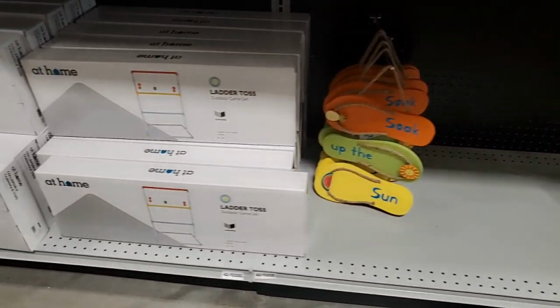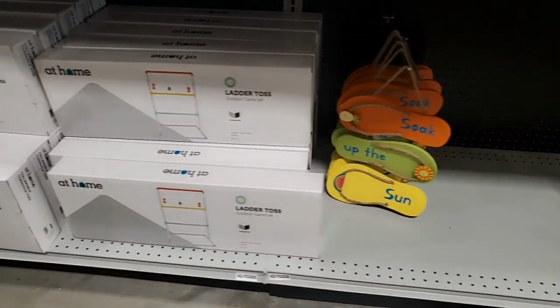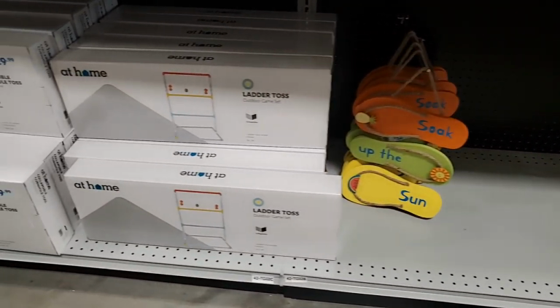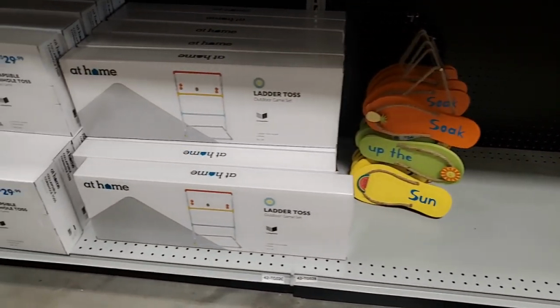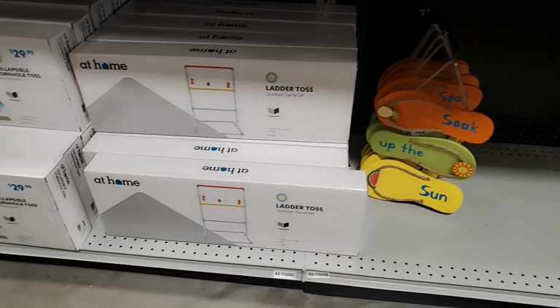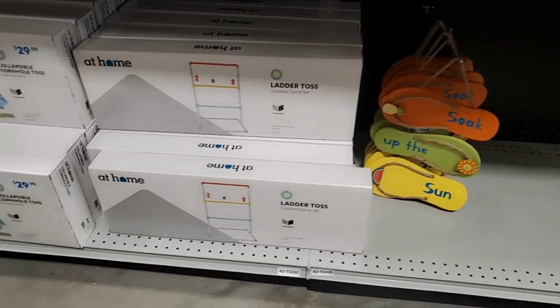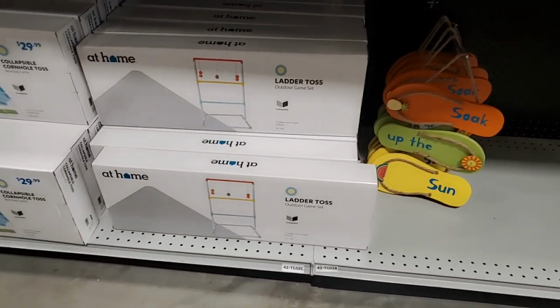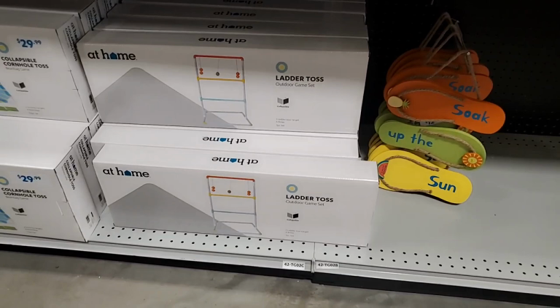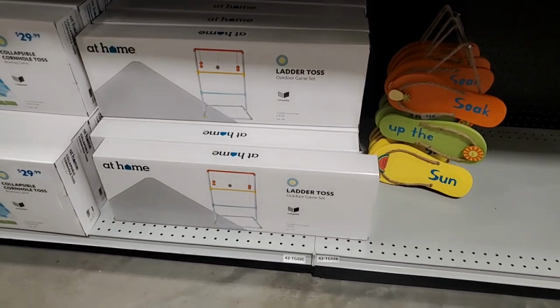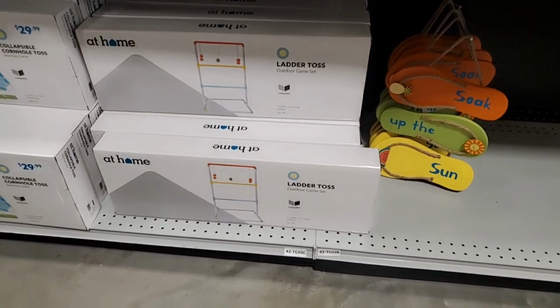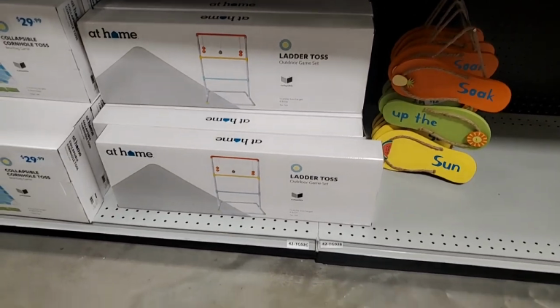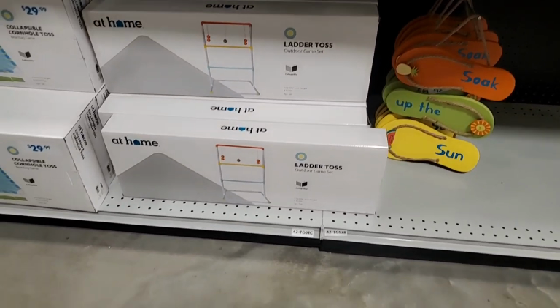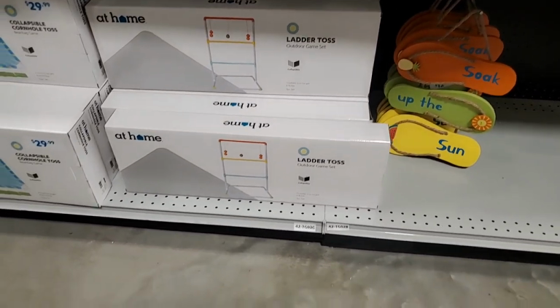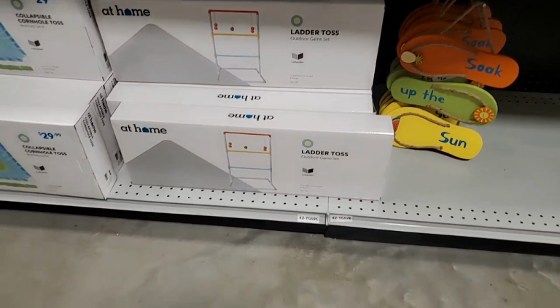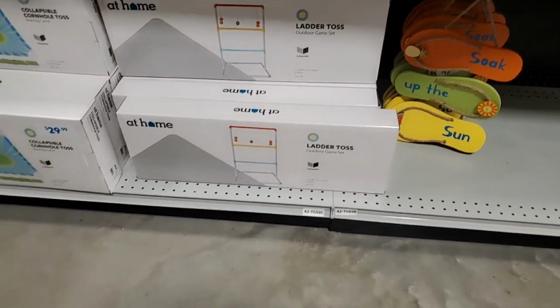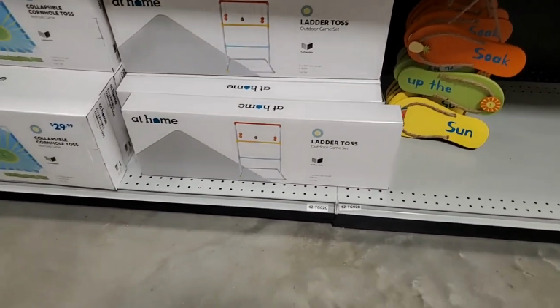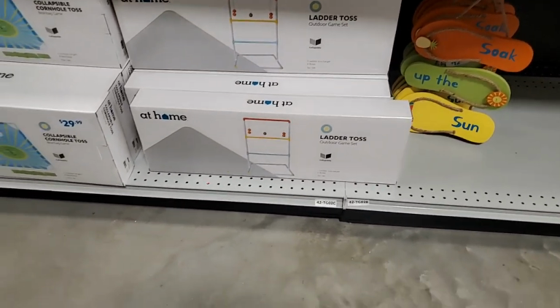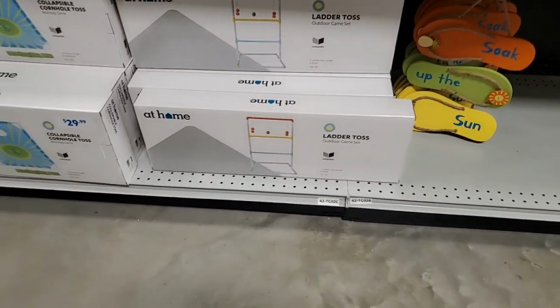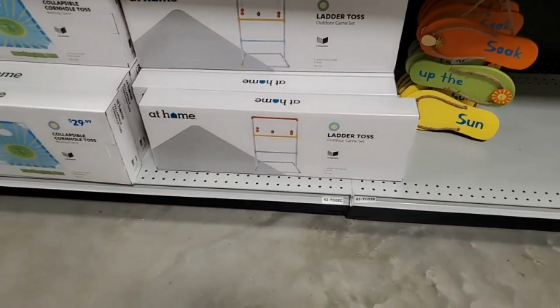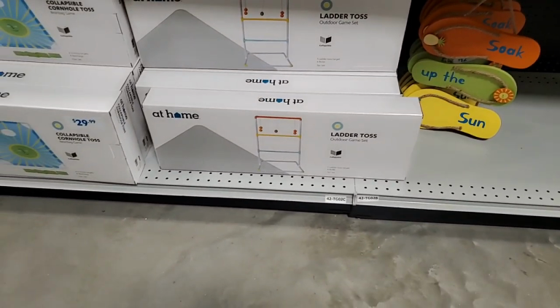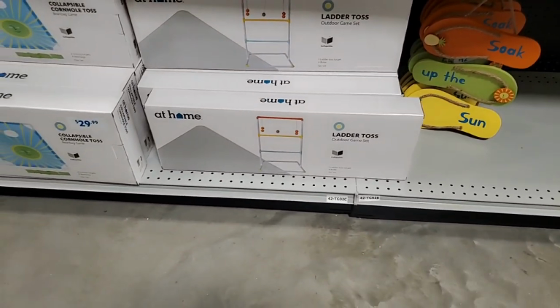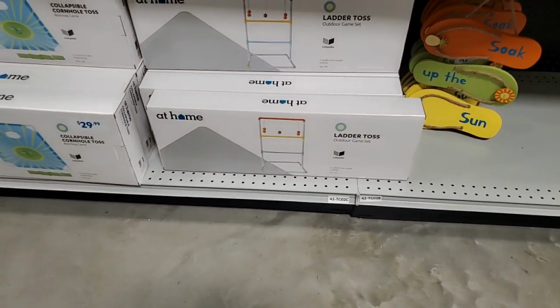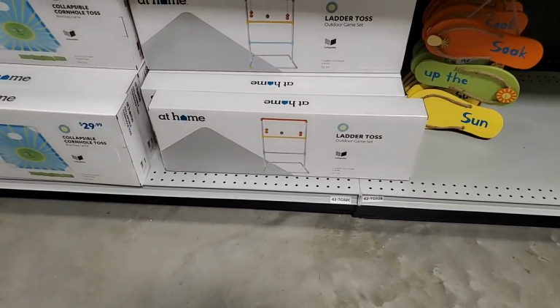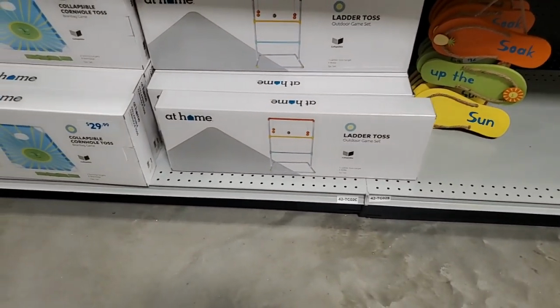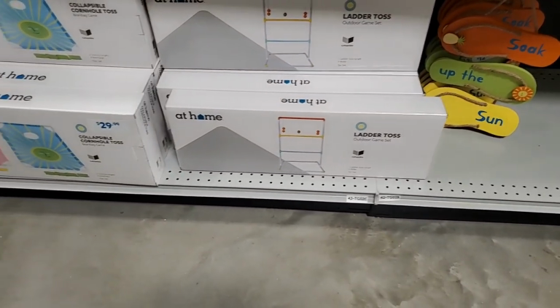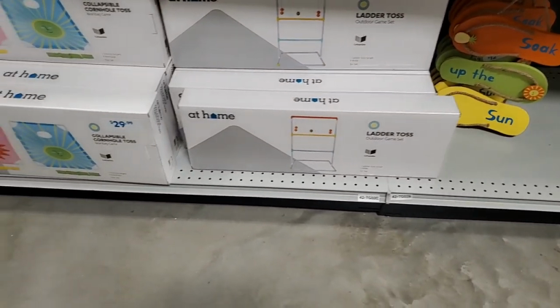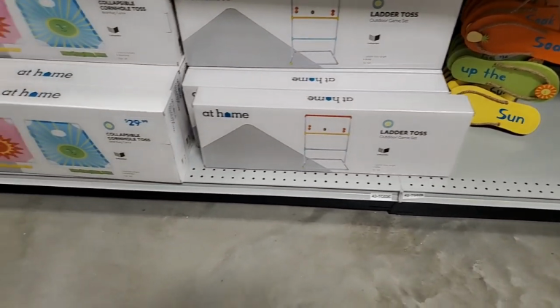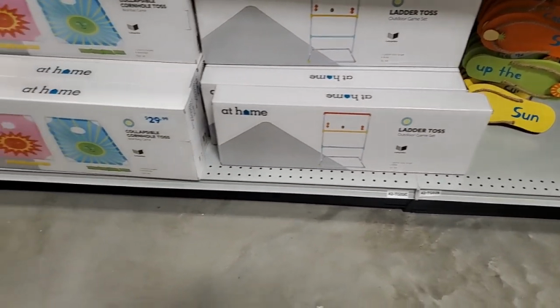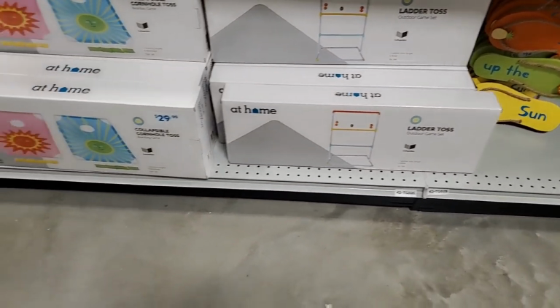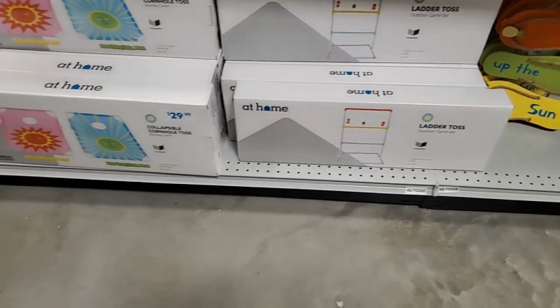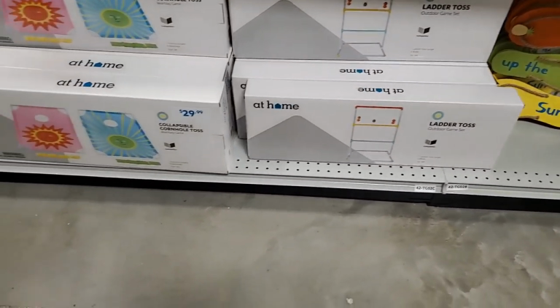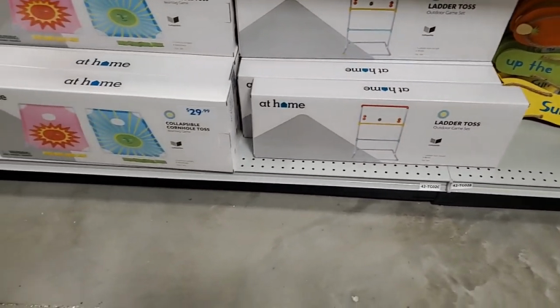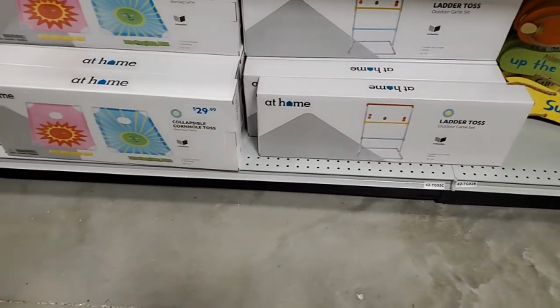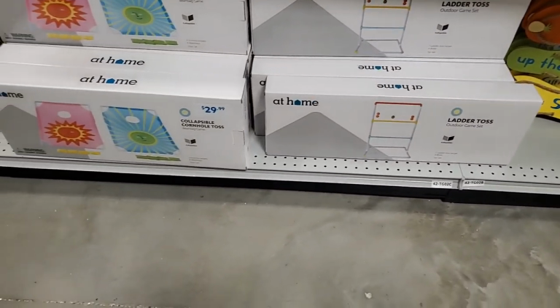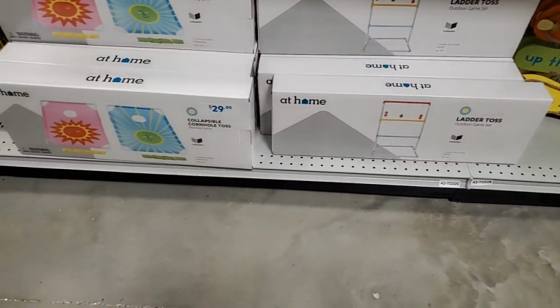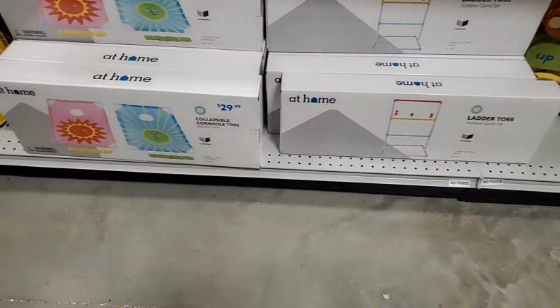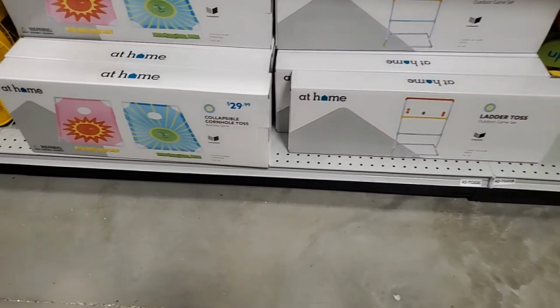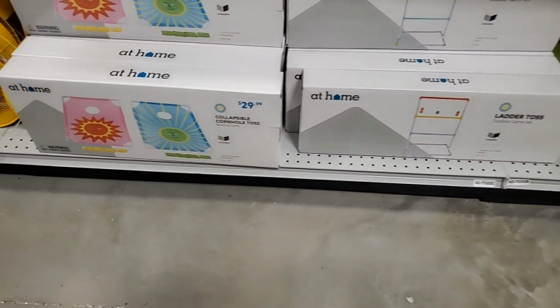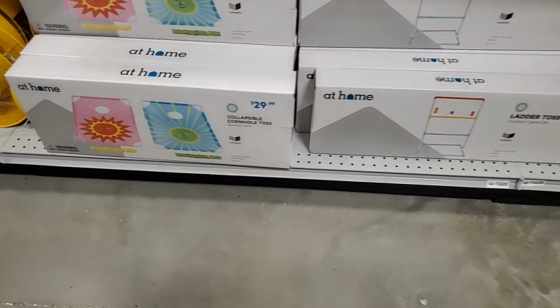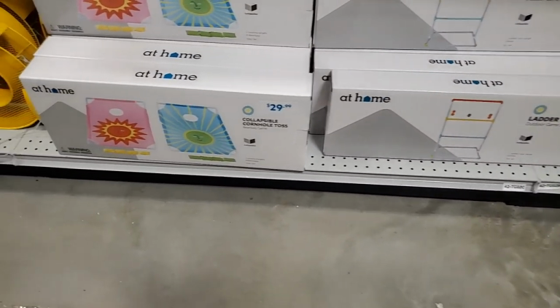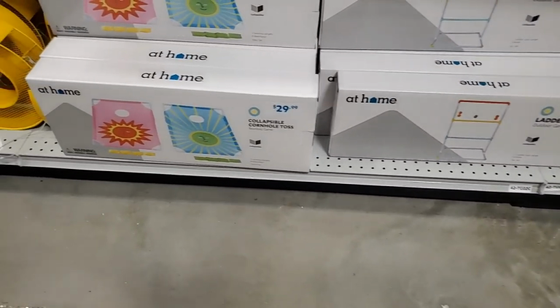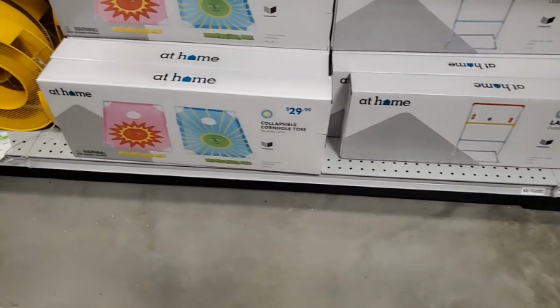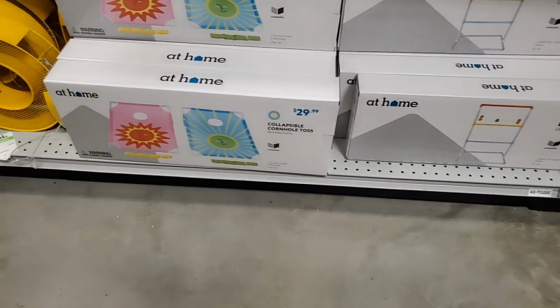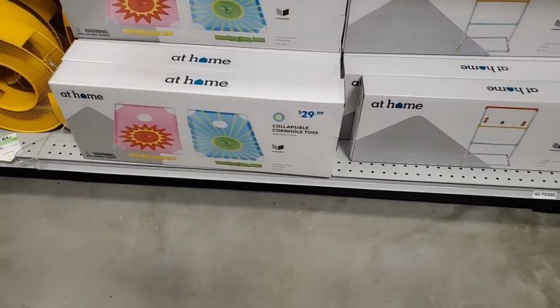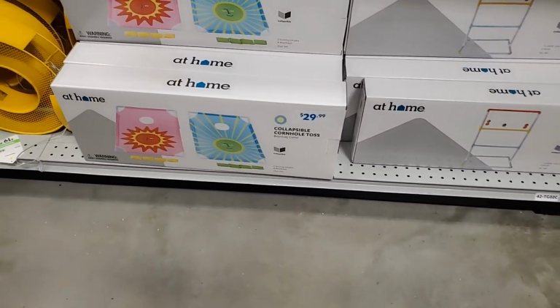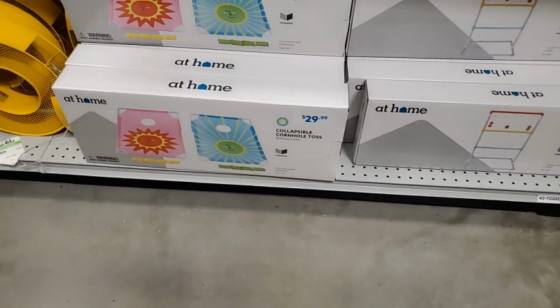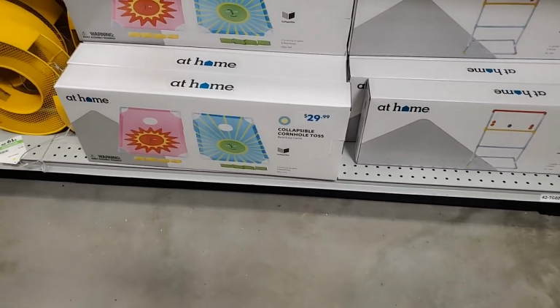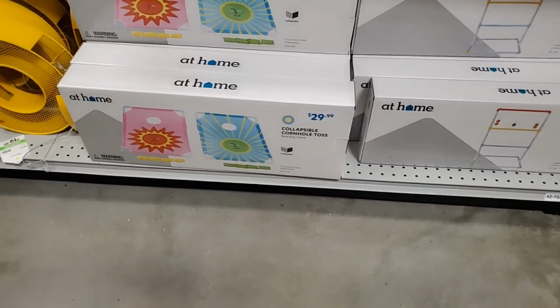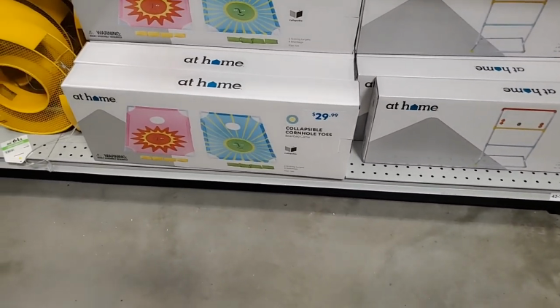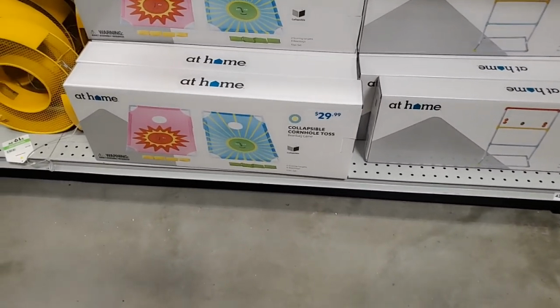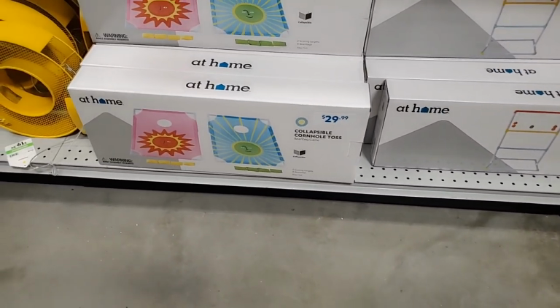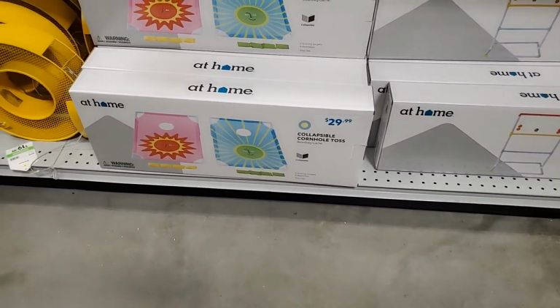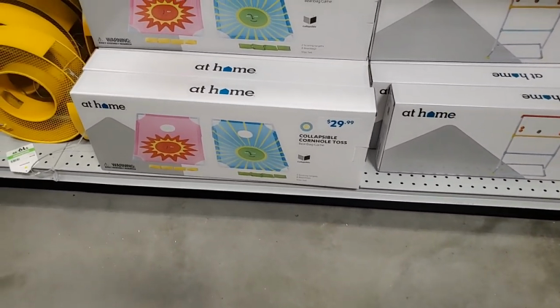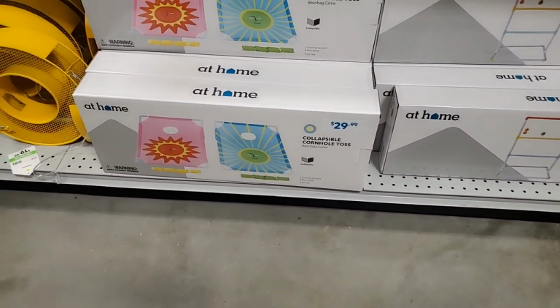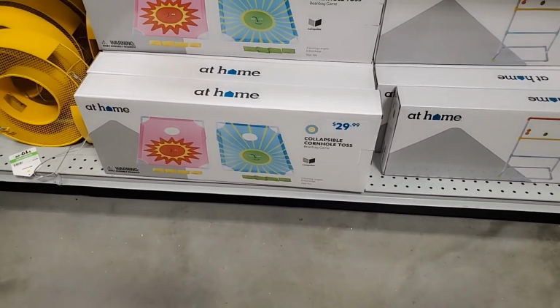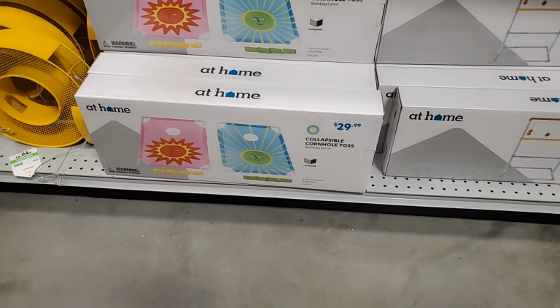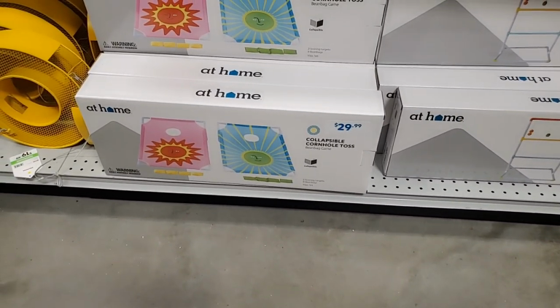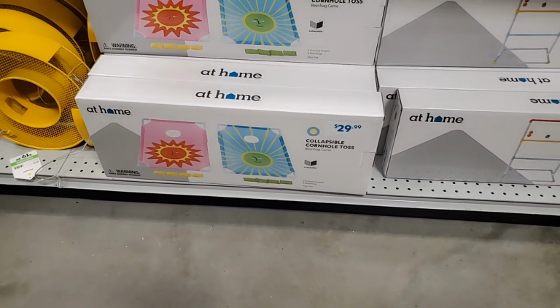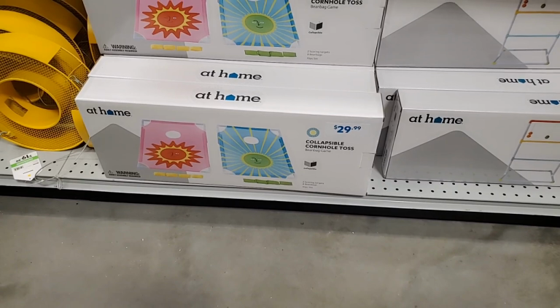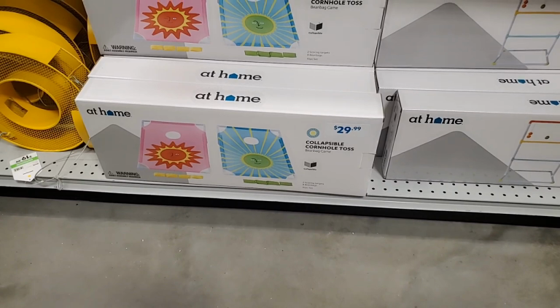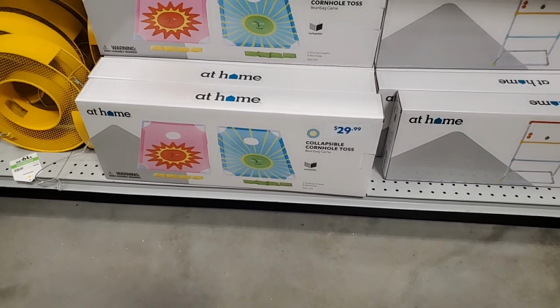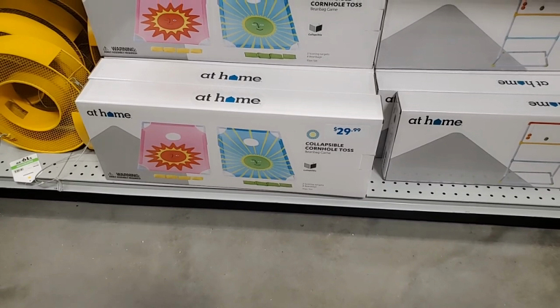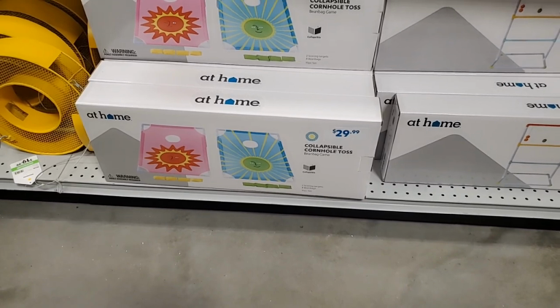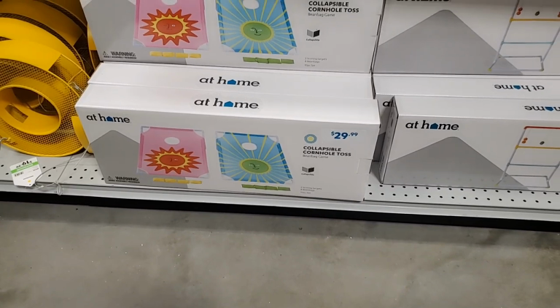Ladder toss! And collapsible cornhole is $30.